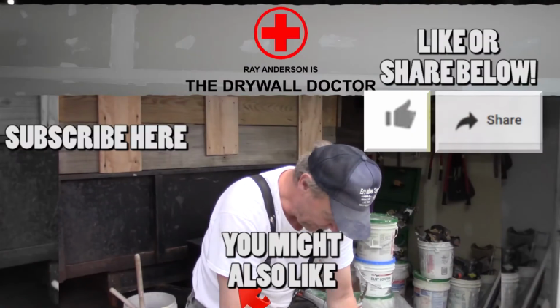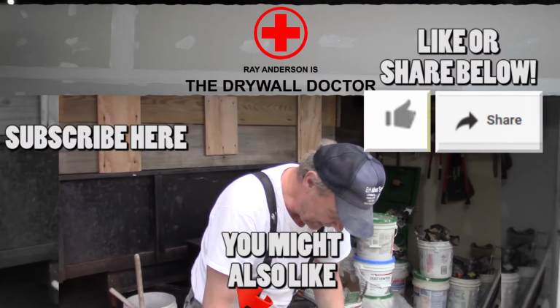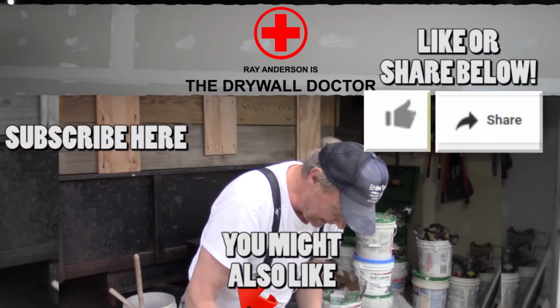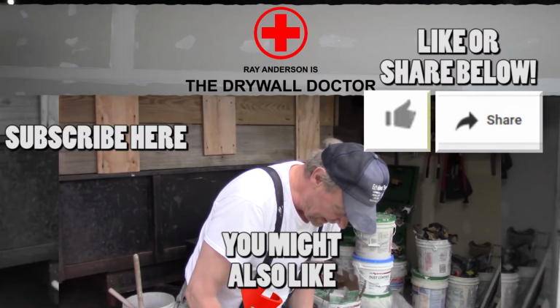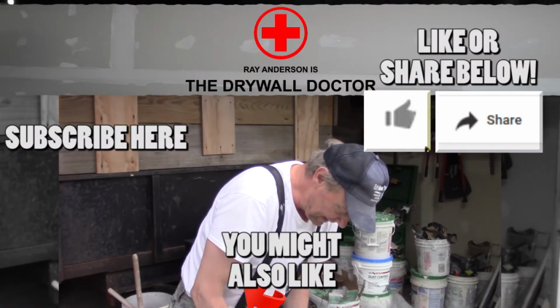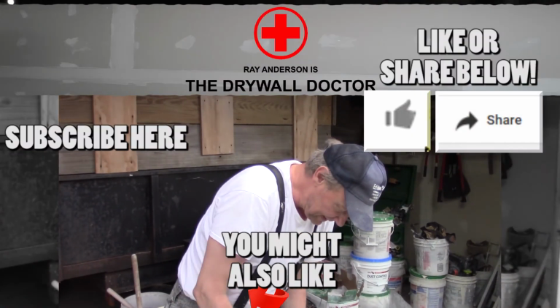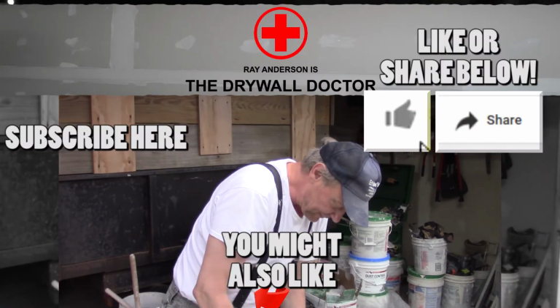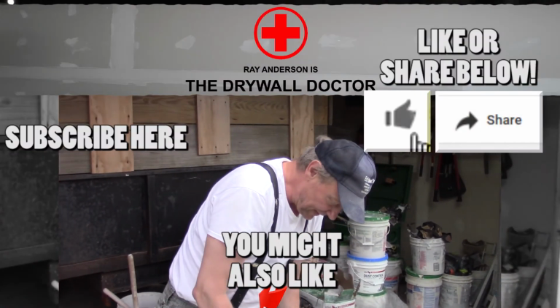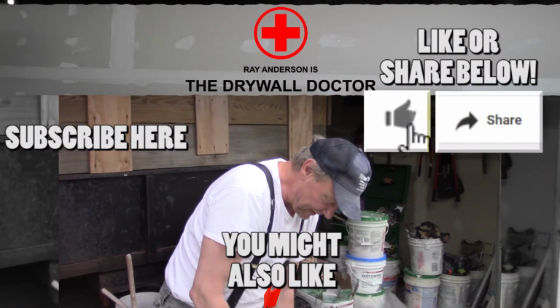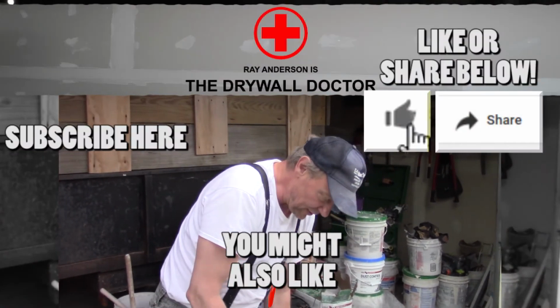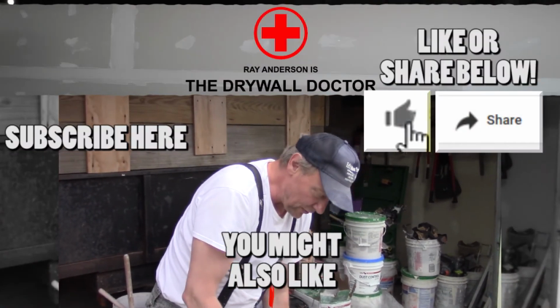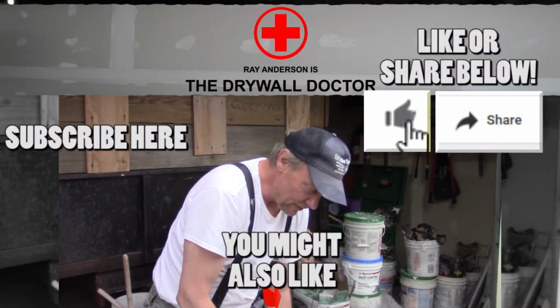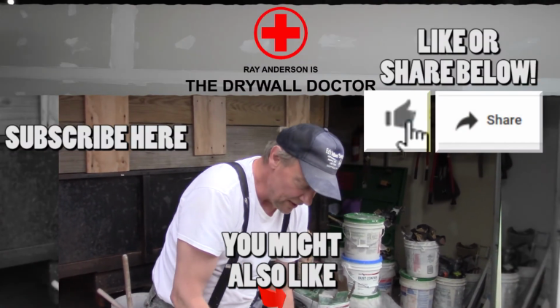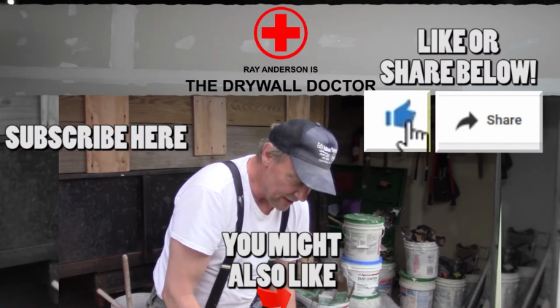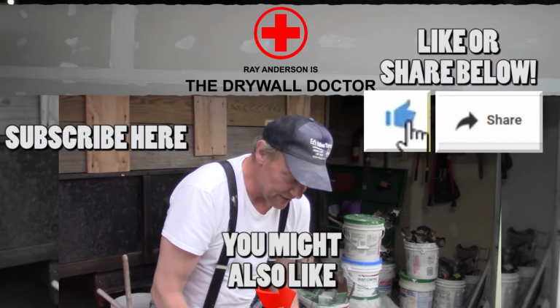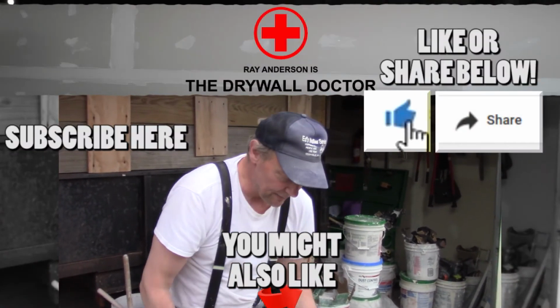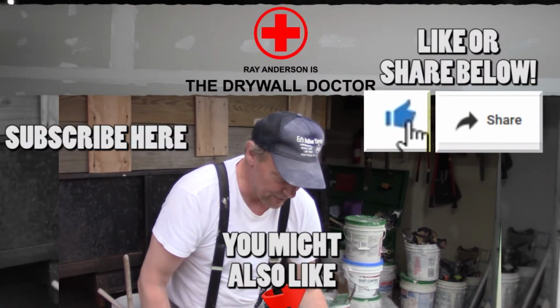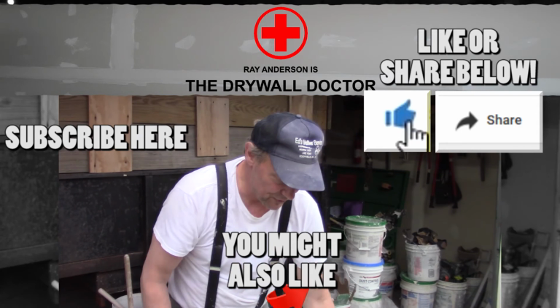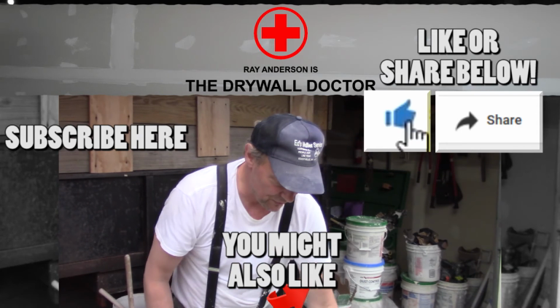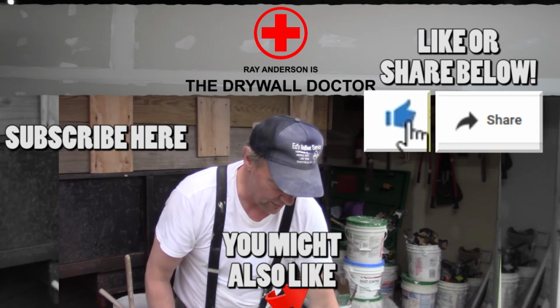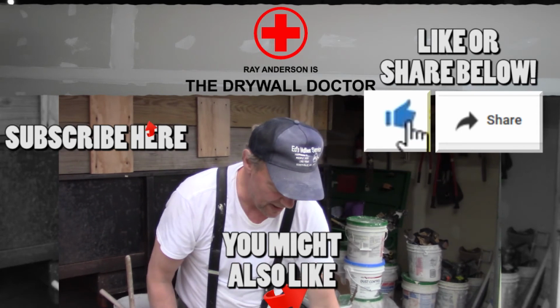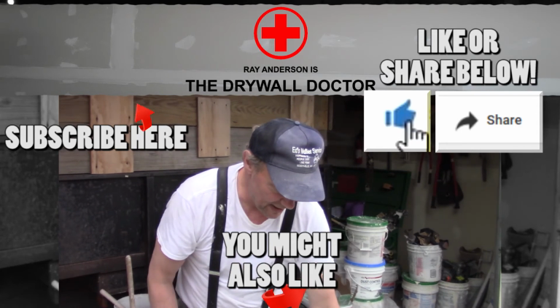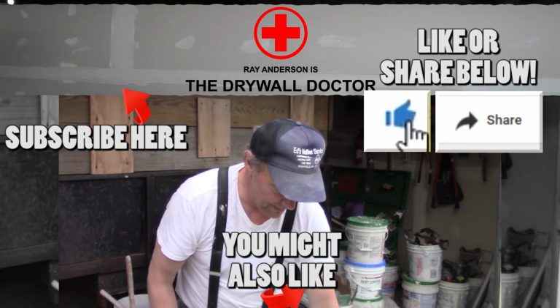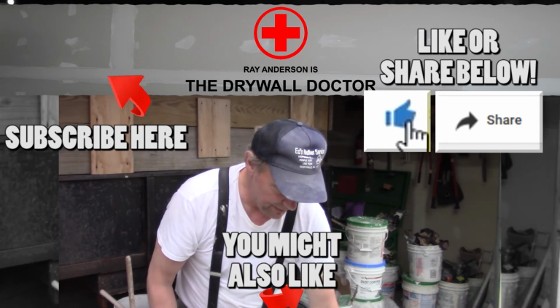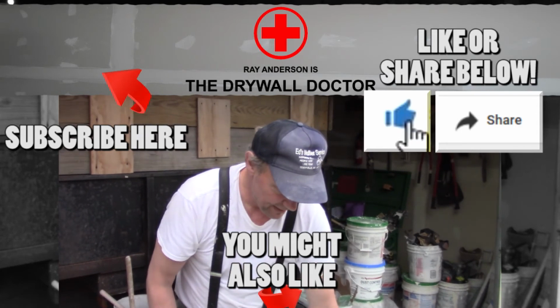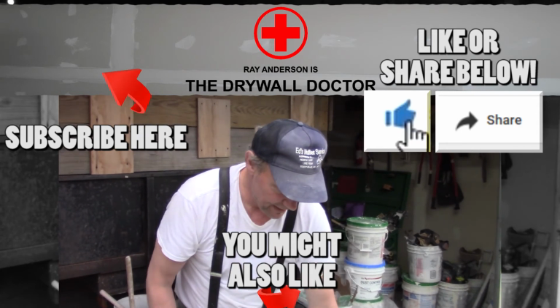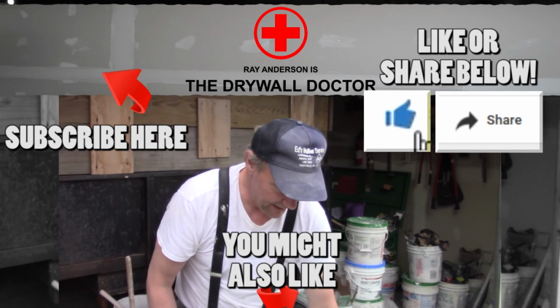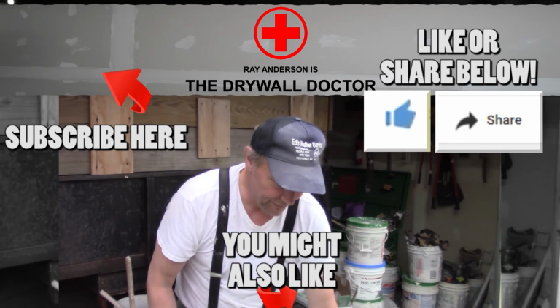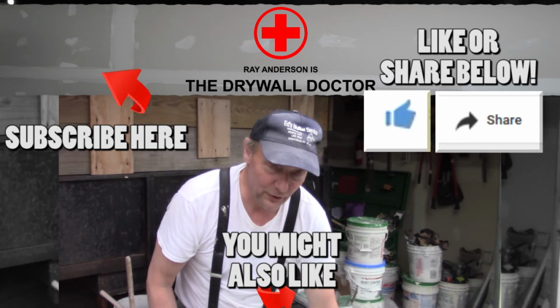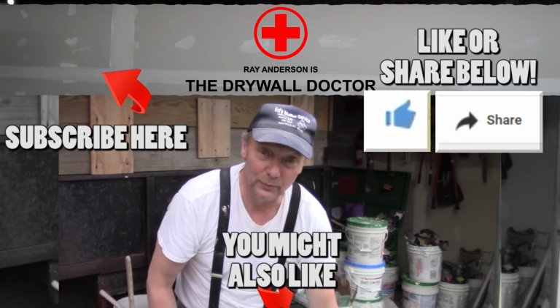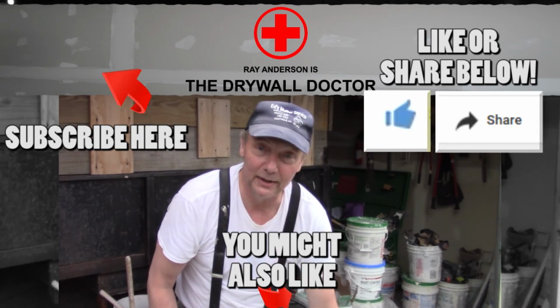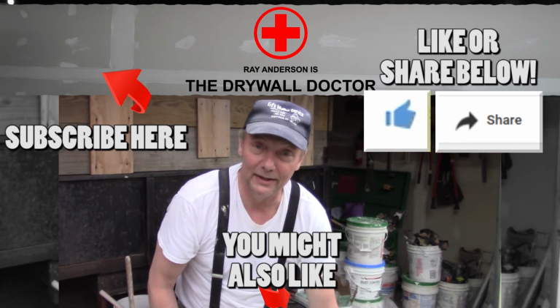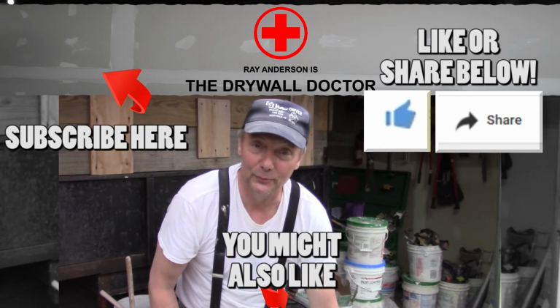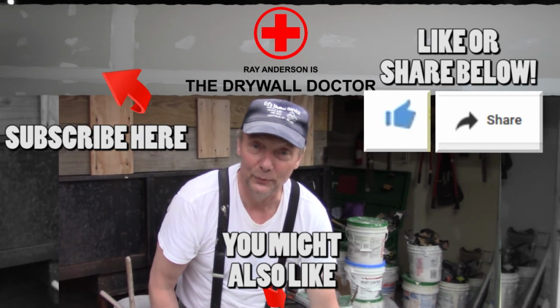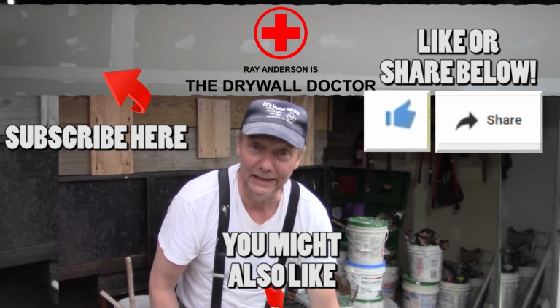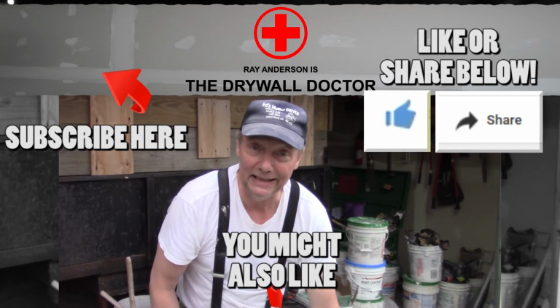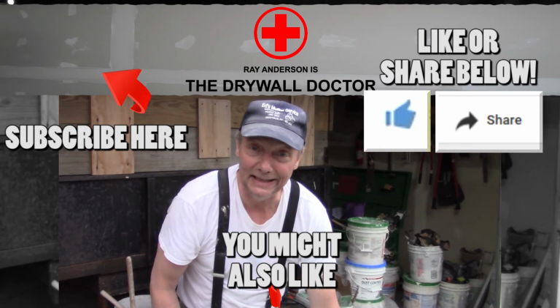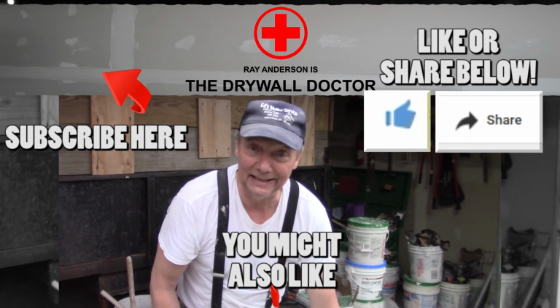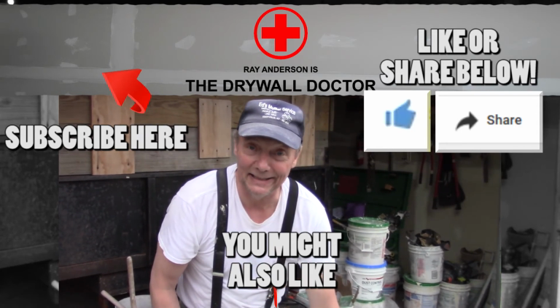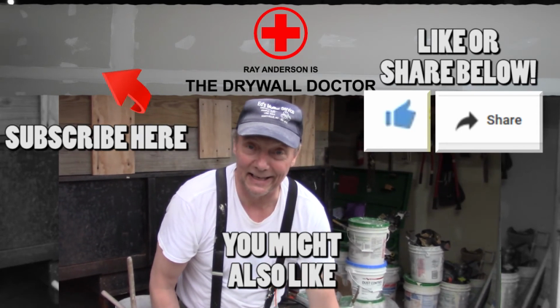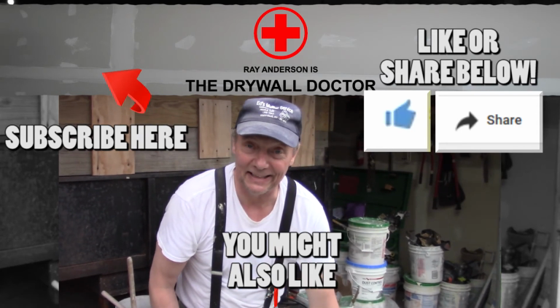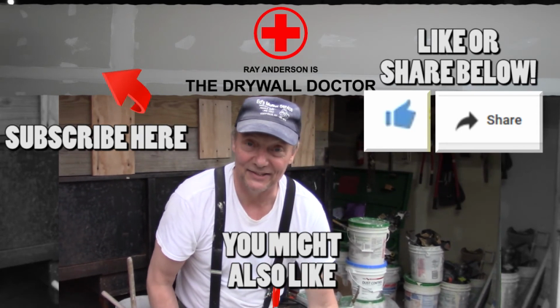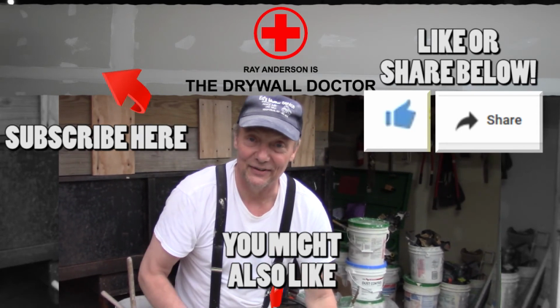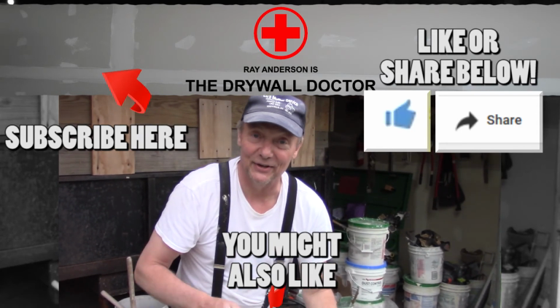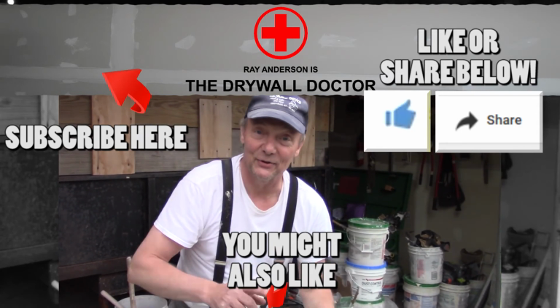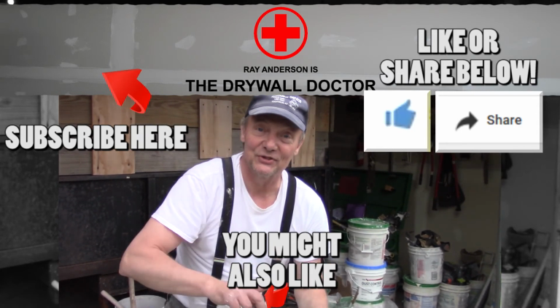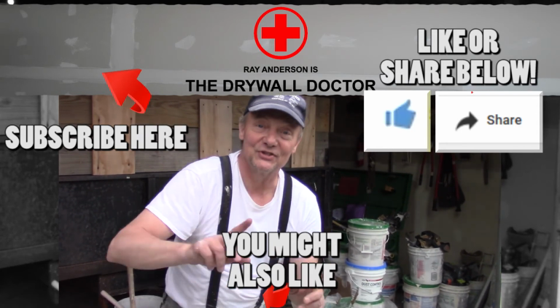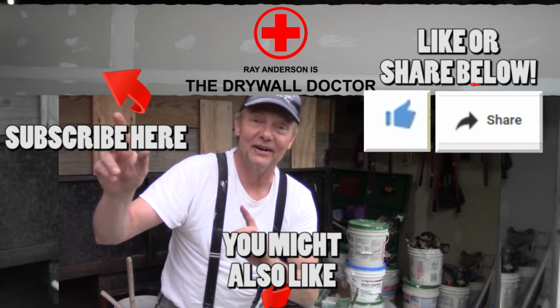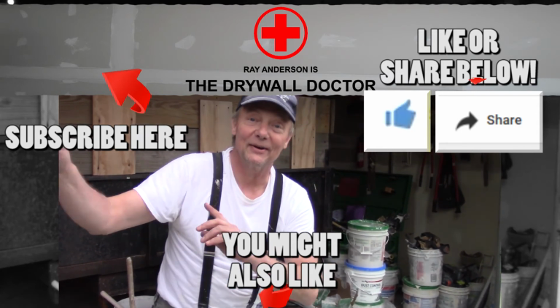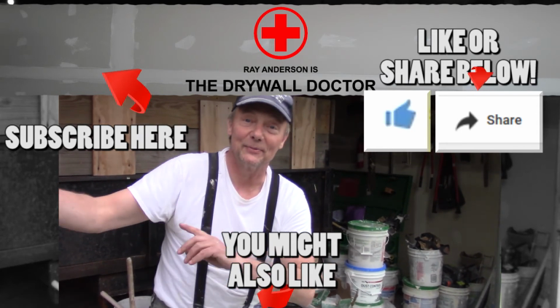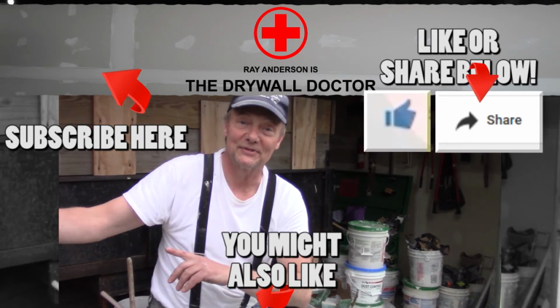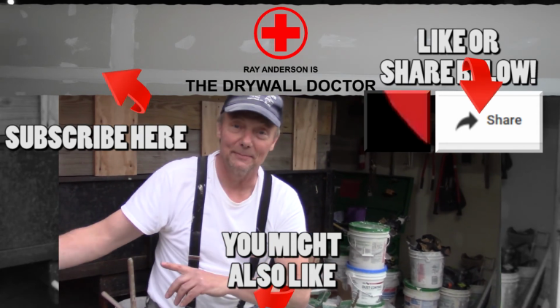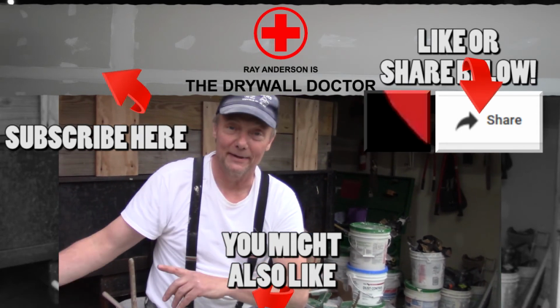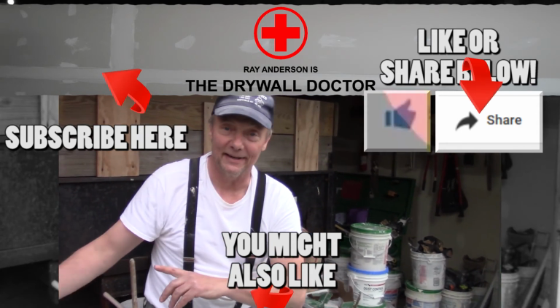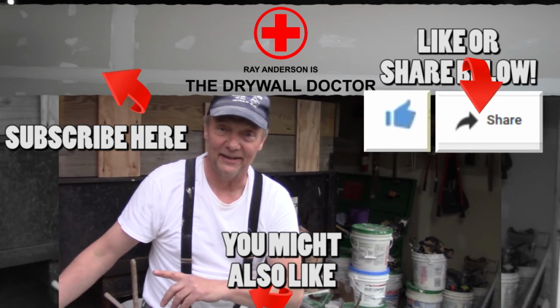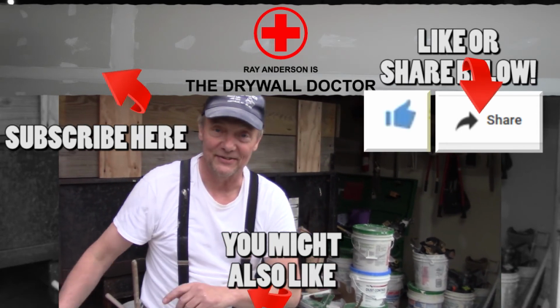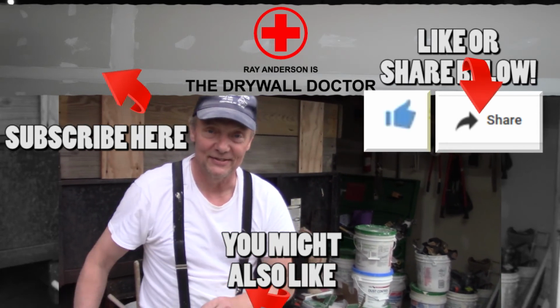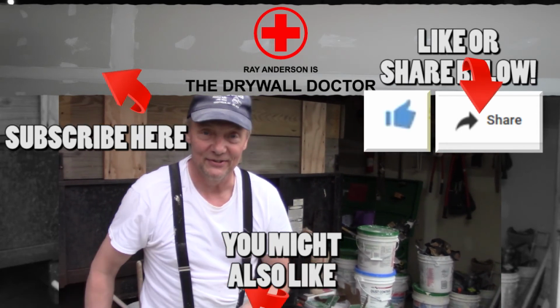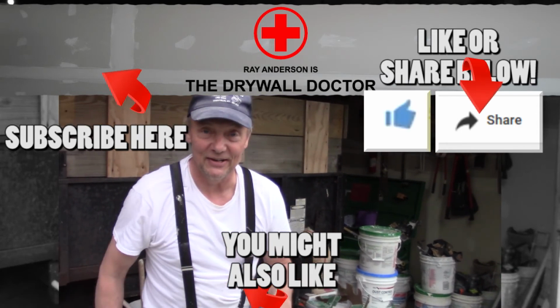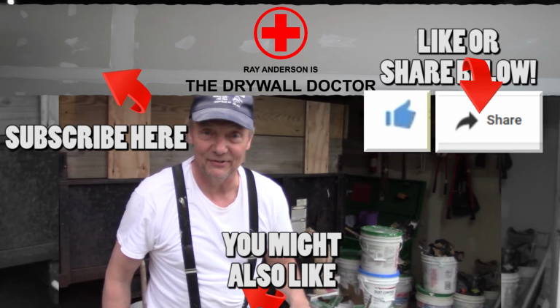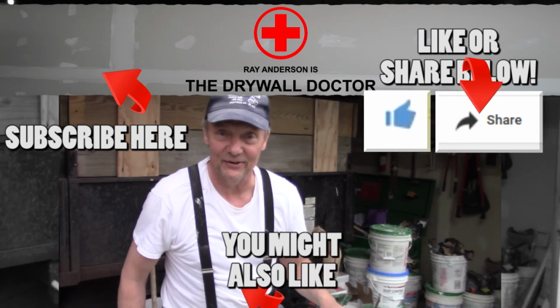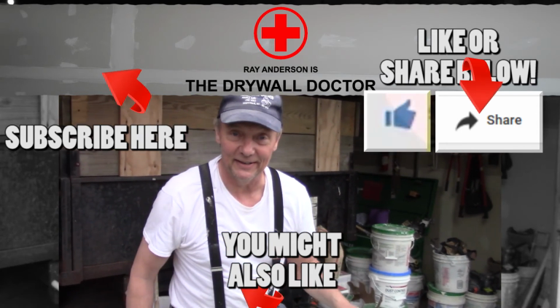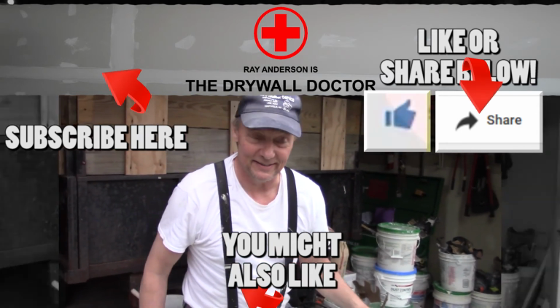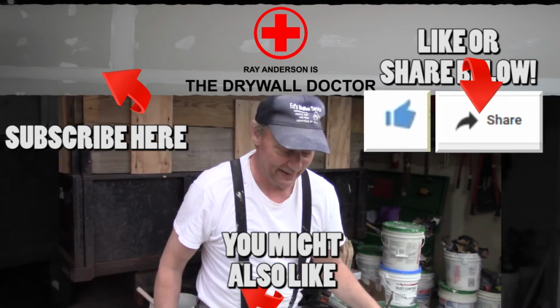Brand new 10 box blade, brand new shoes on the 10 box. If you really like this video, subscribe - and if you really really like it, share it with somebody else. Have a great day.